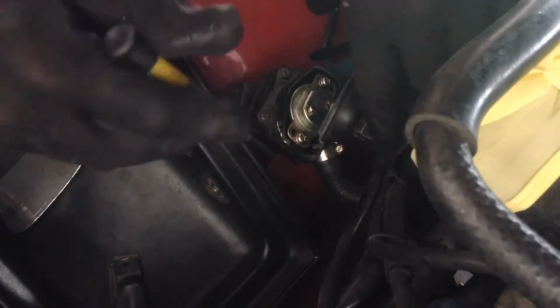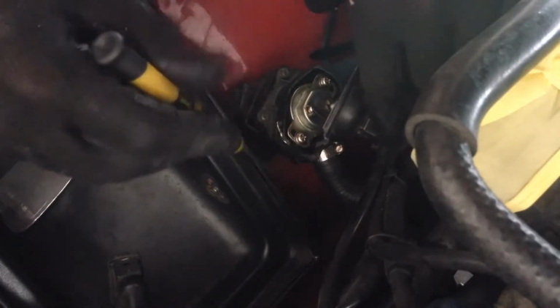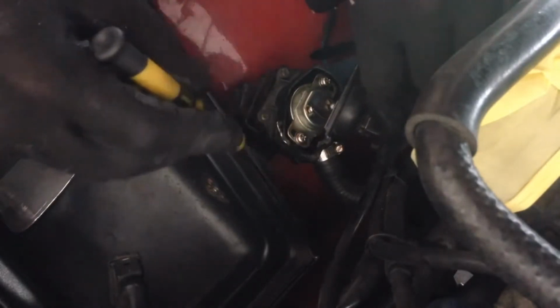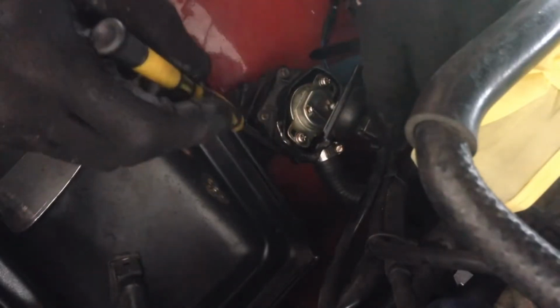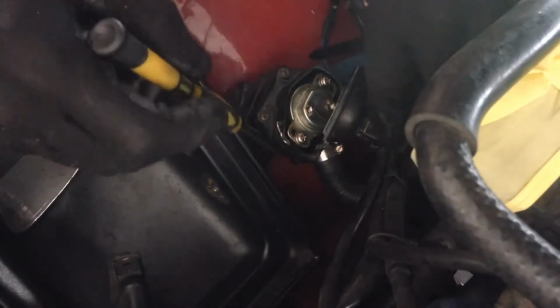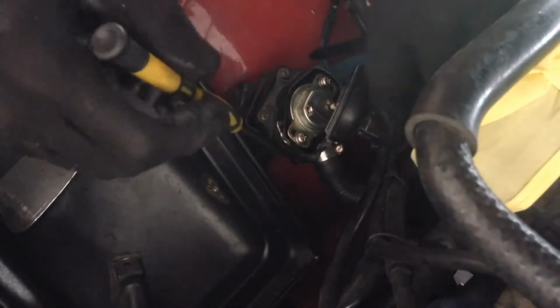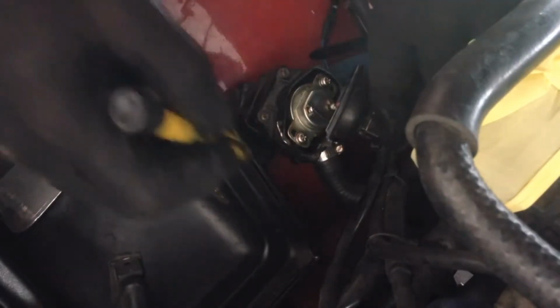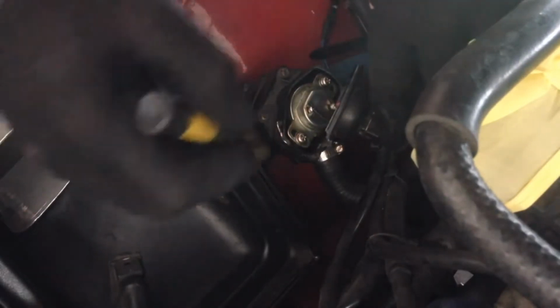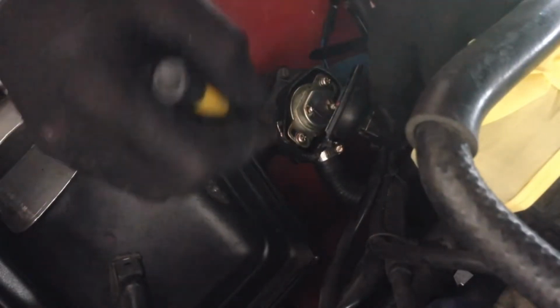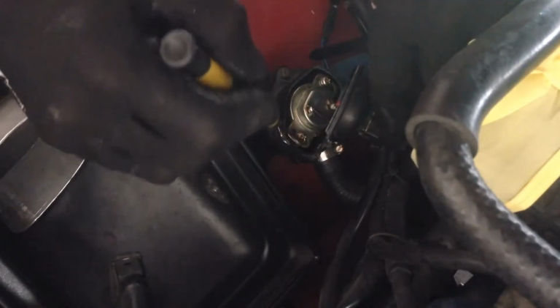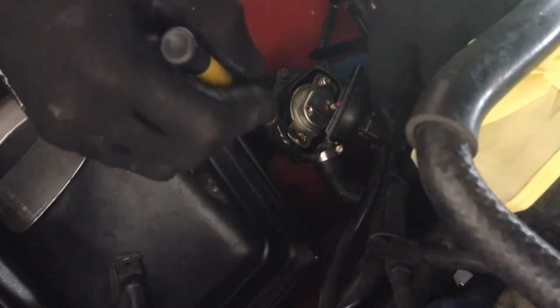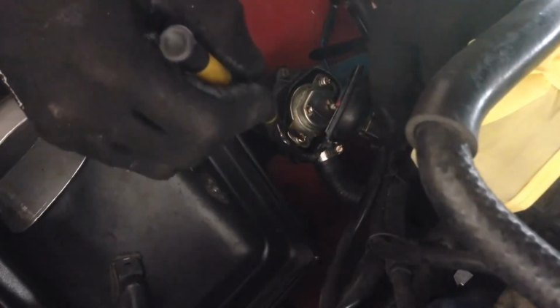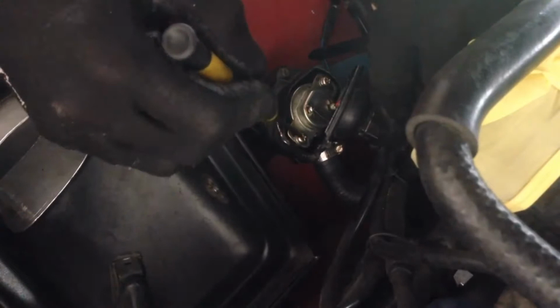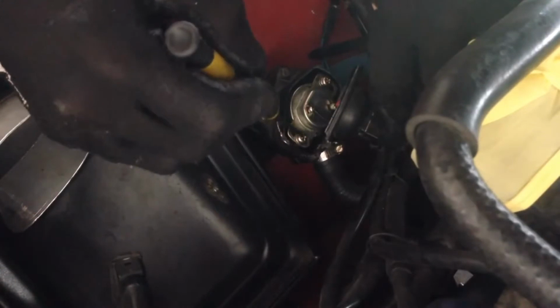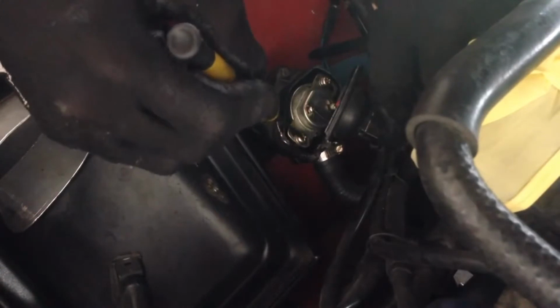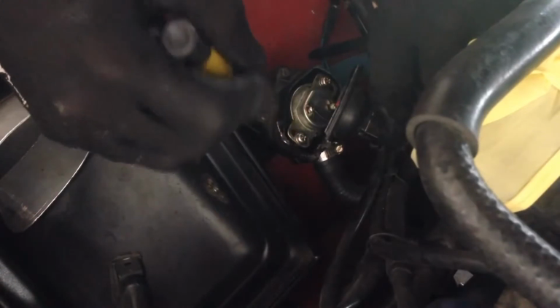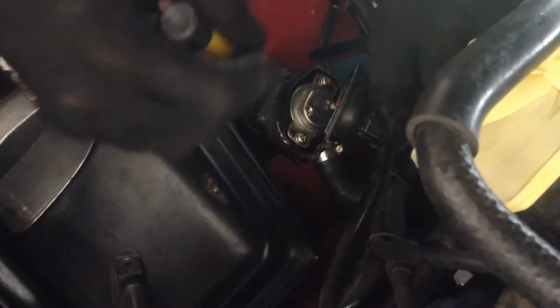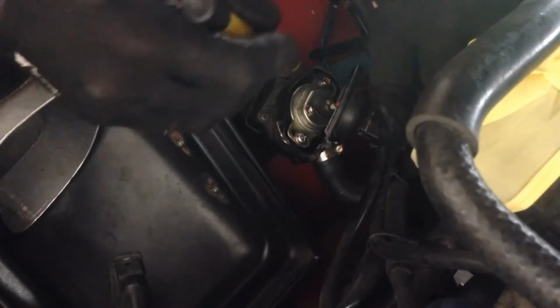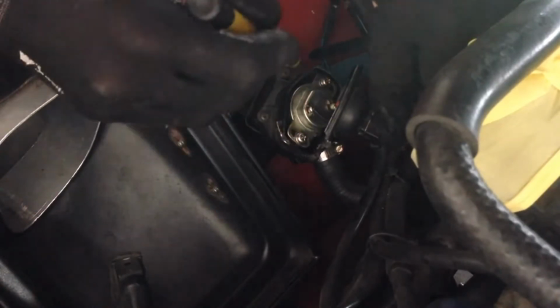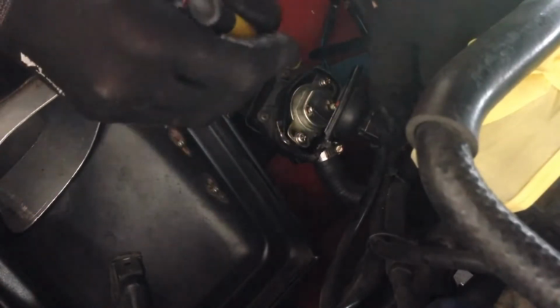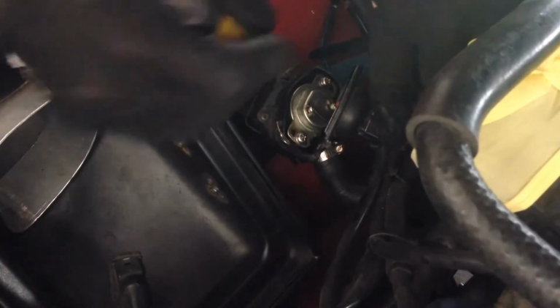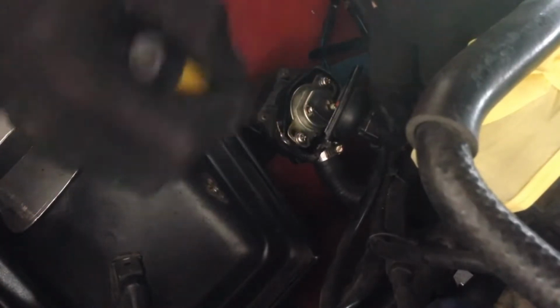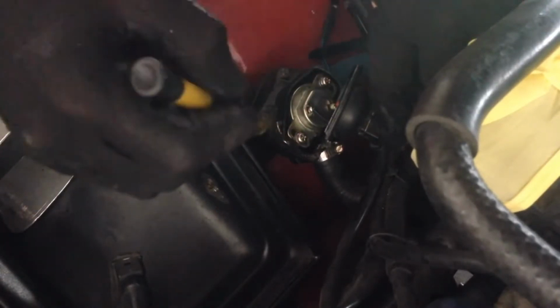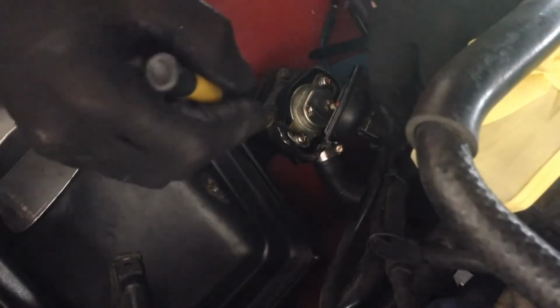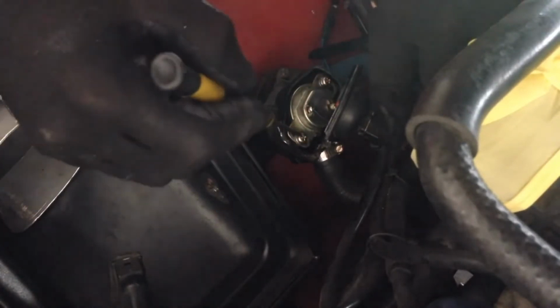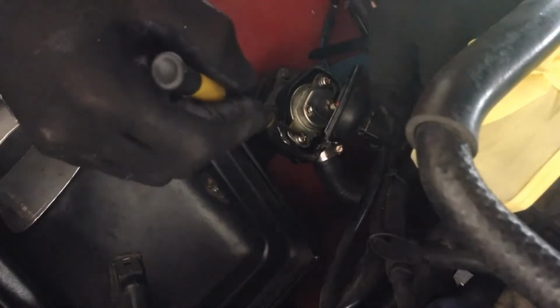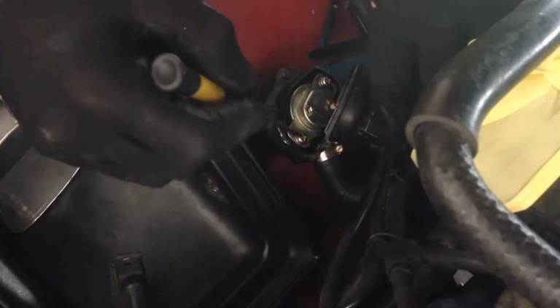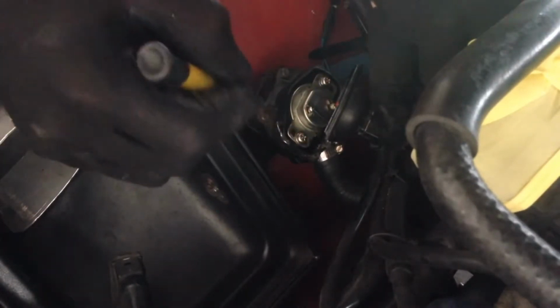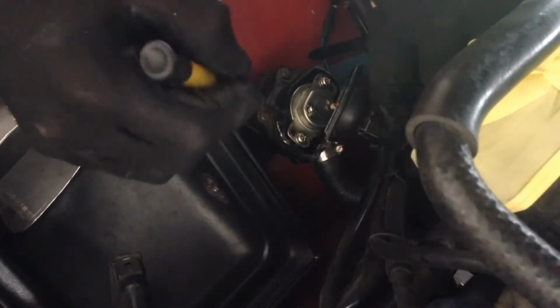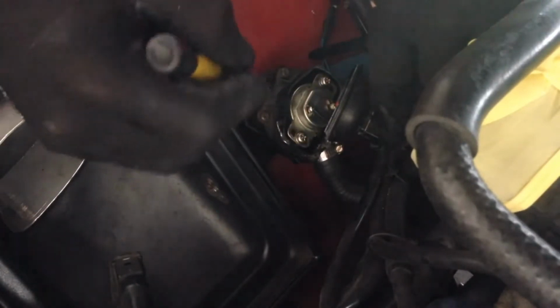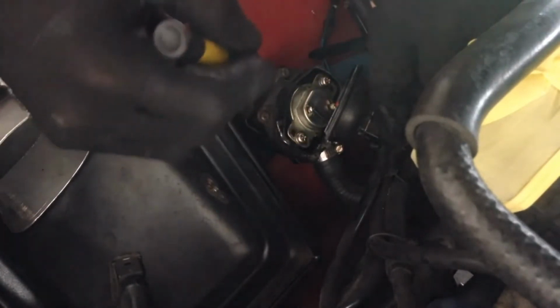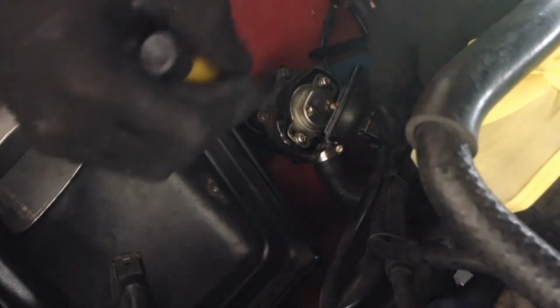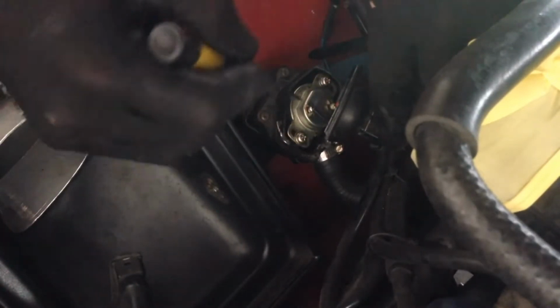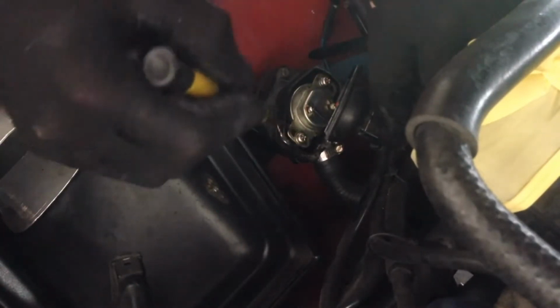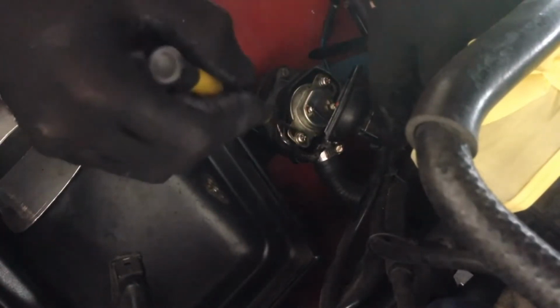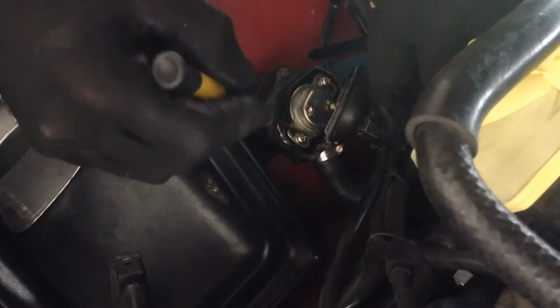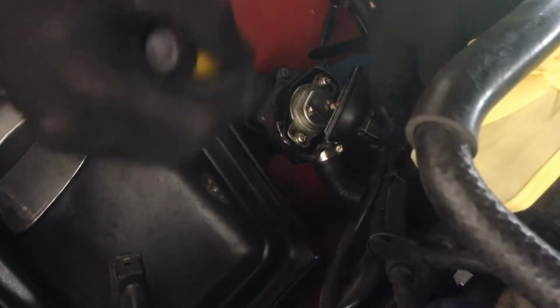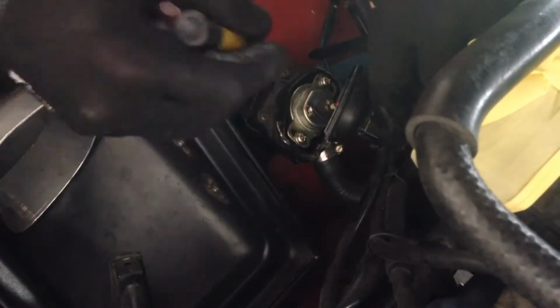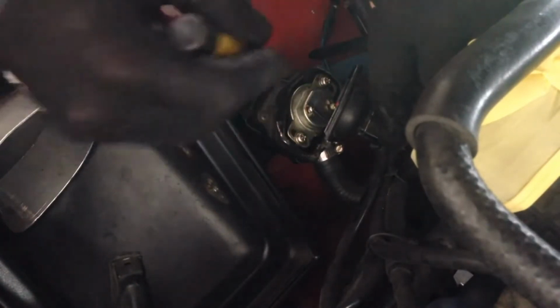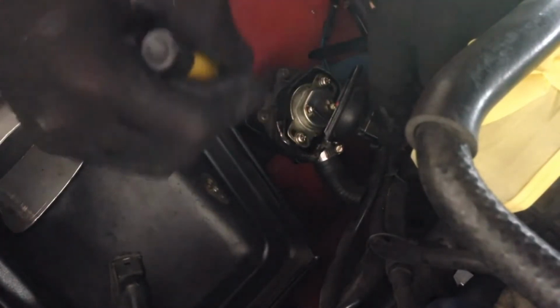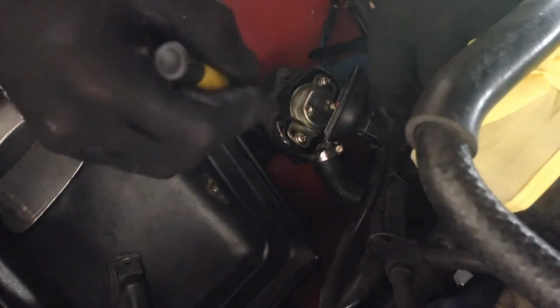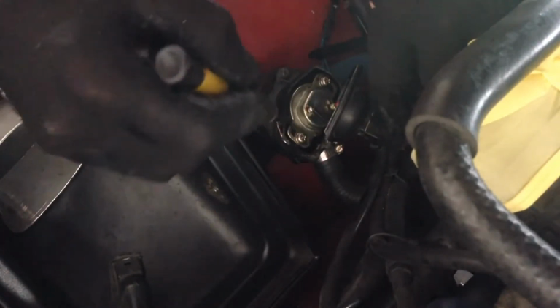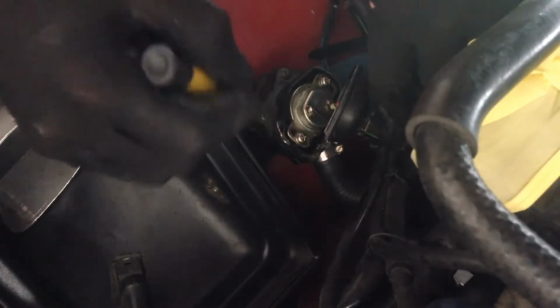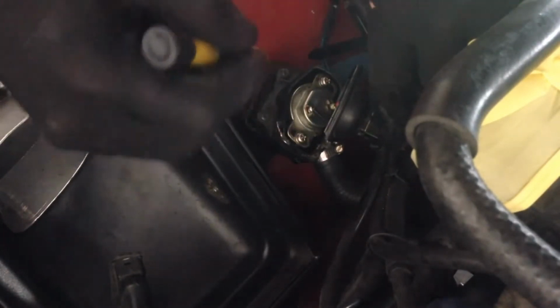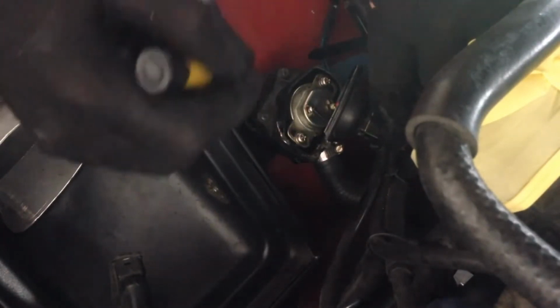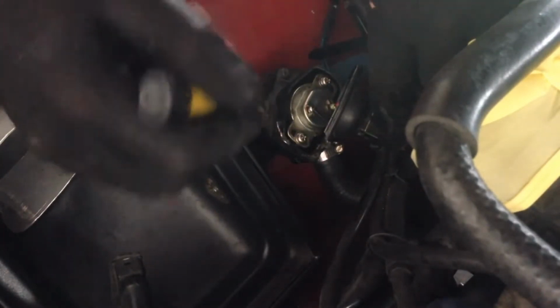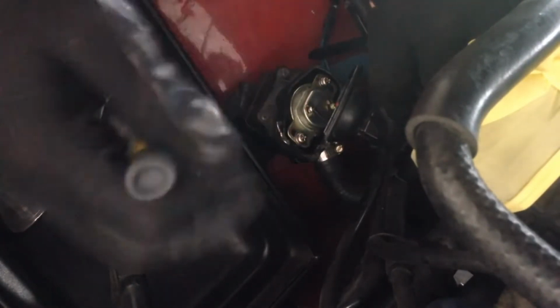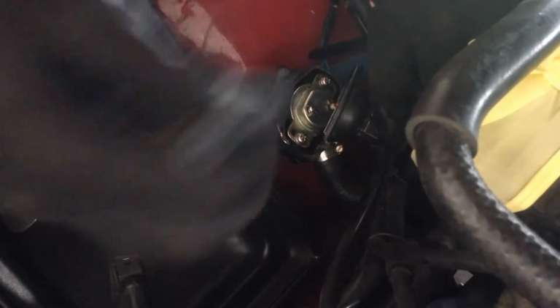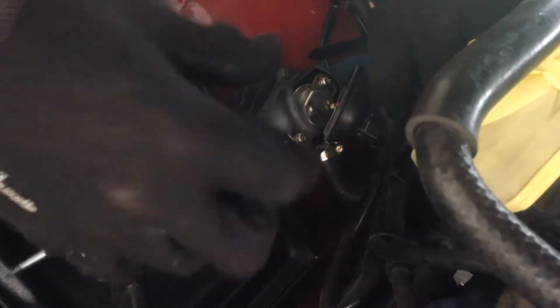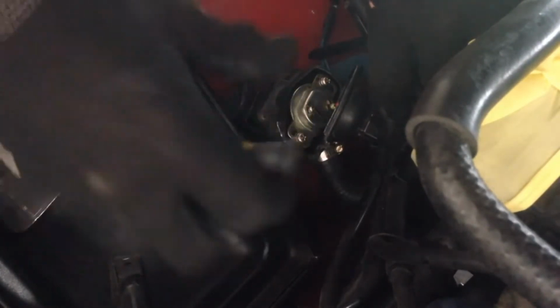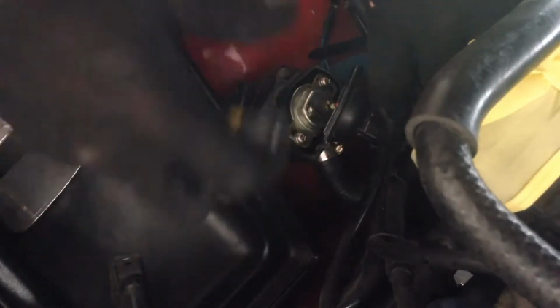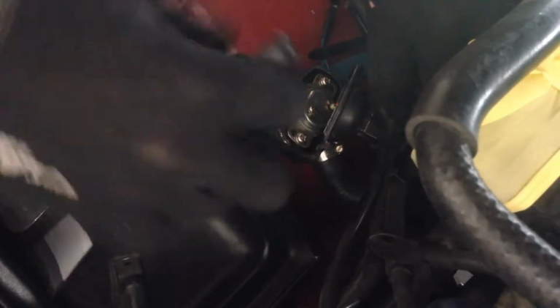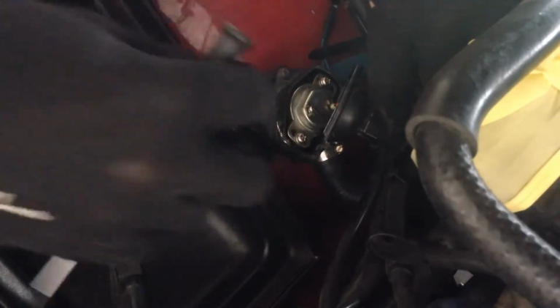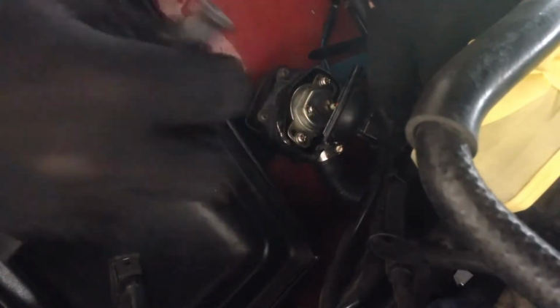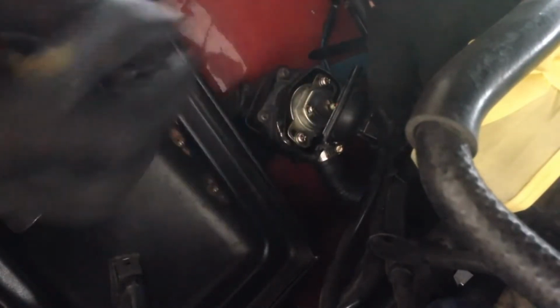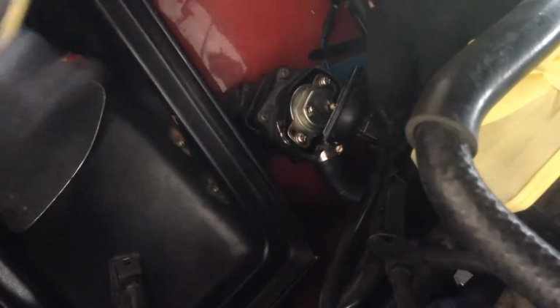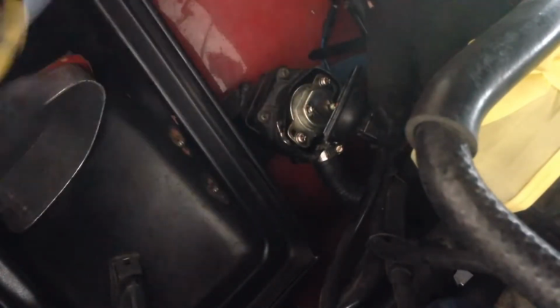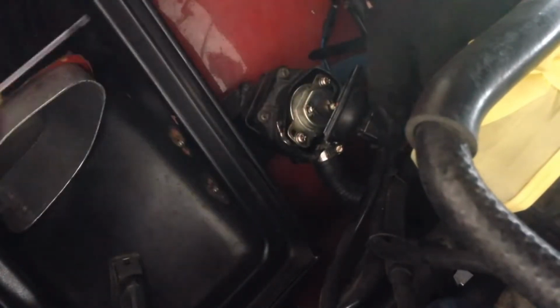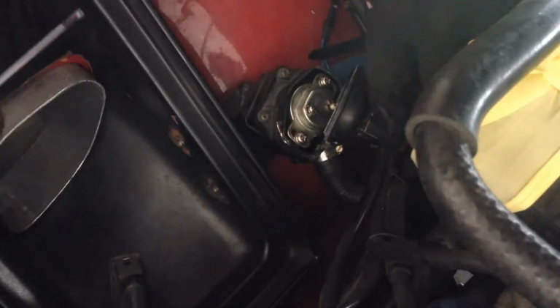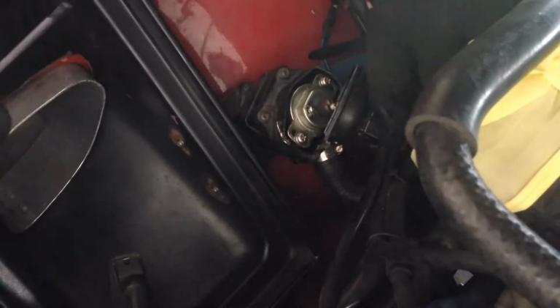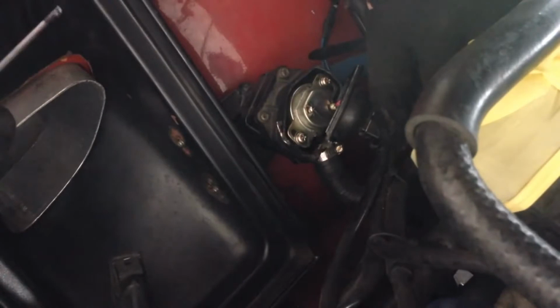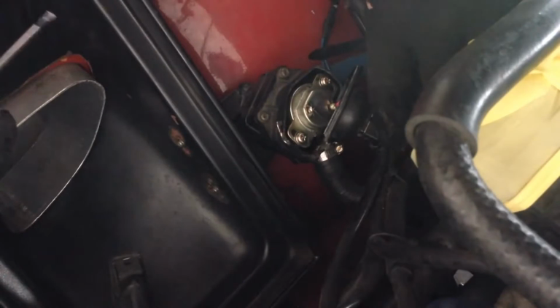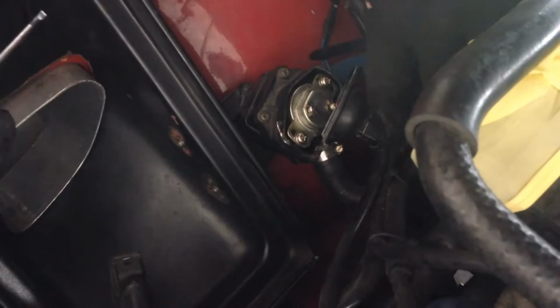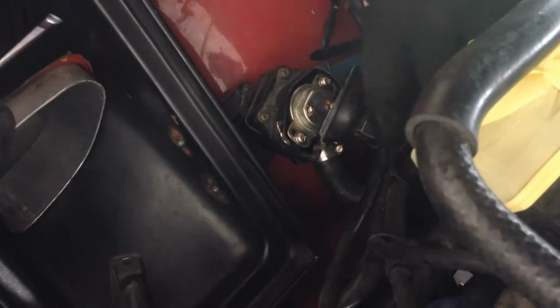So all we need to do is adjust this whole housing — undo these screws, adjust it on the slot, and open it up a bit.